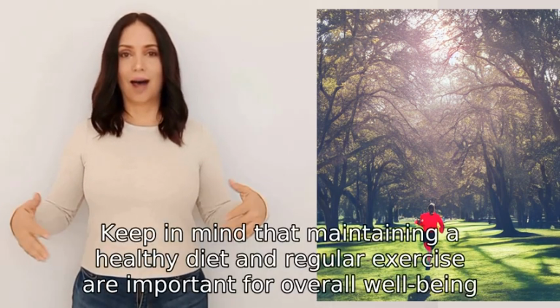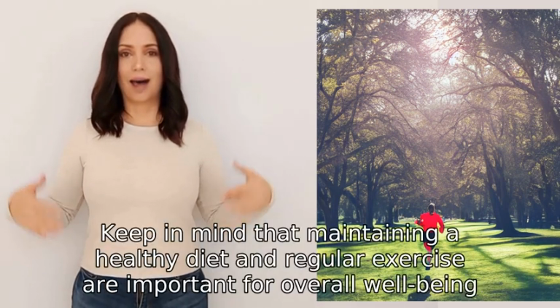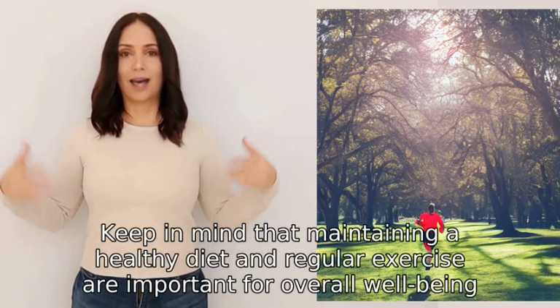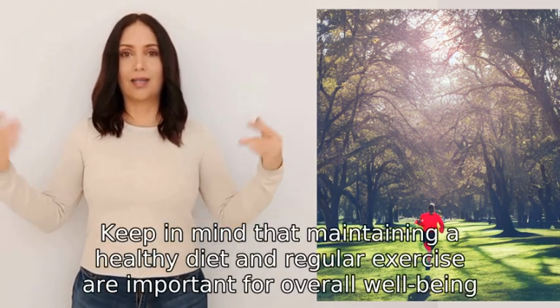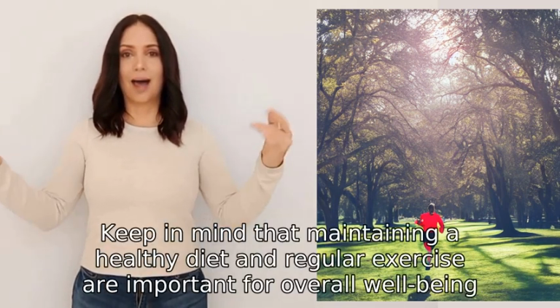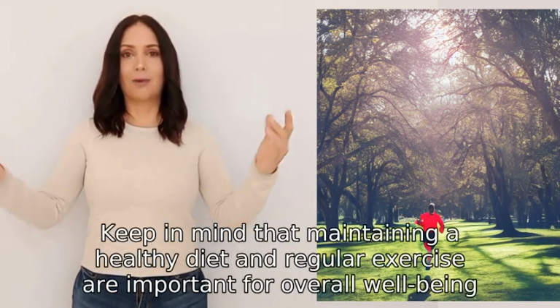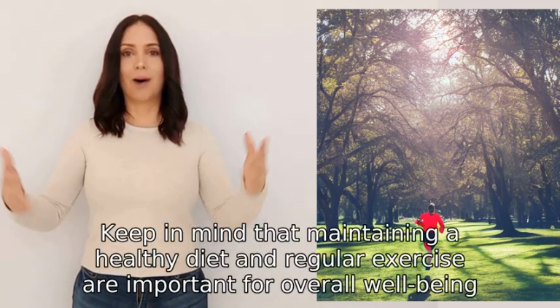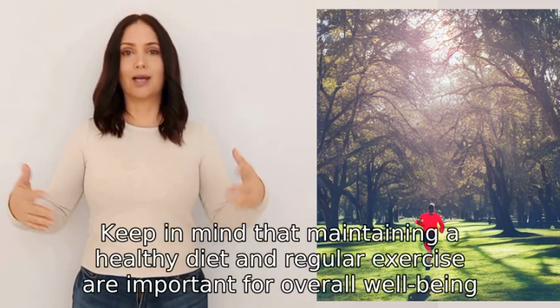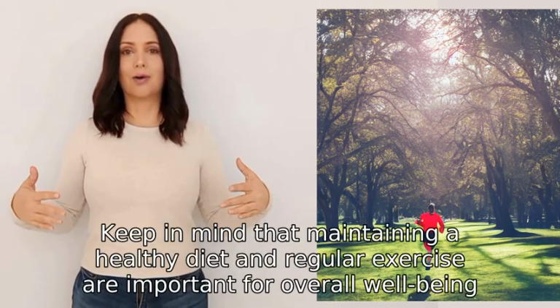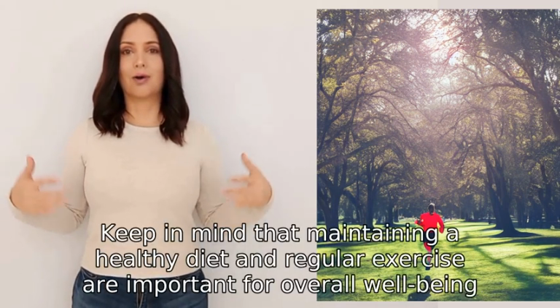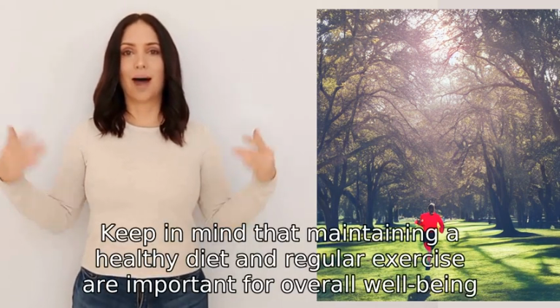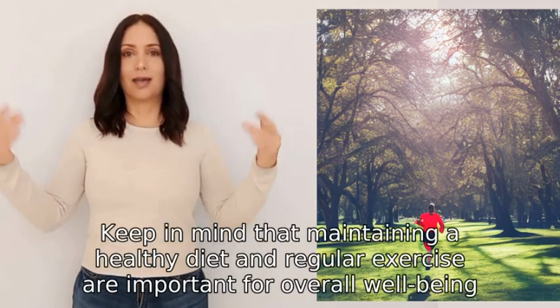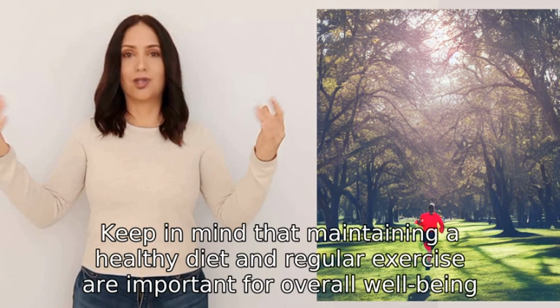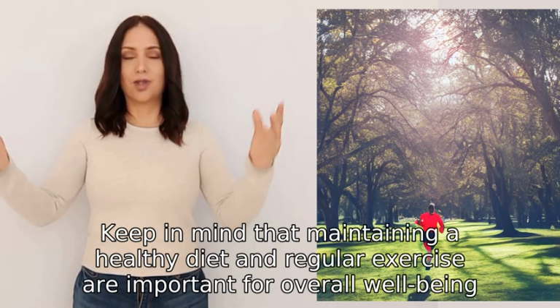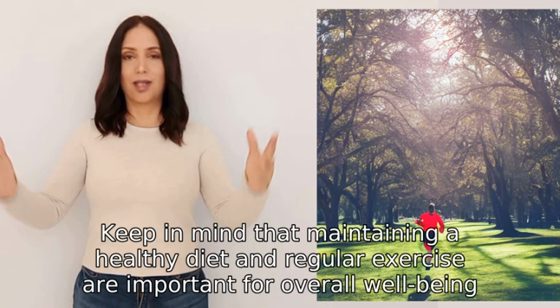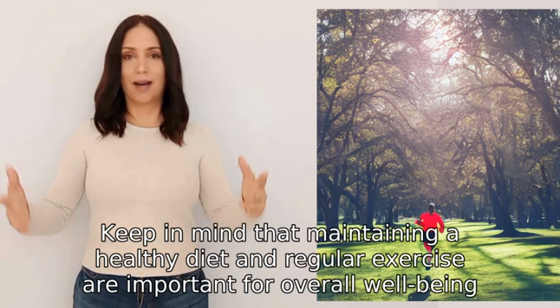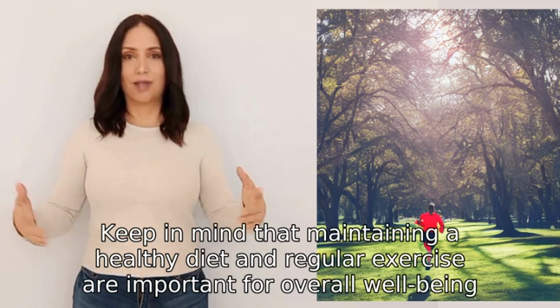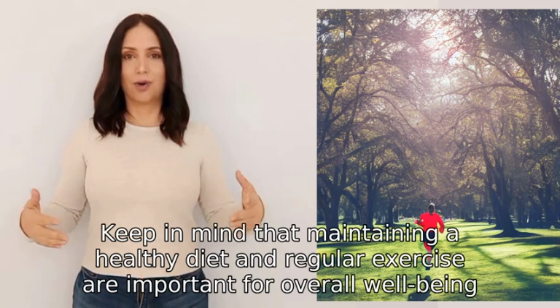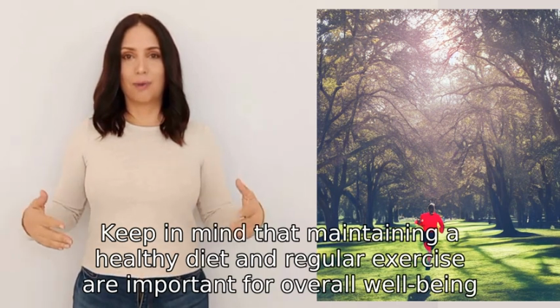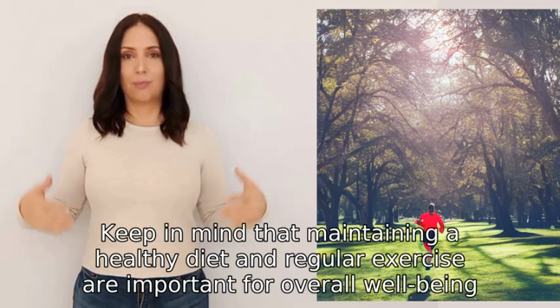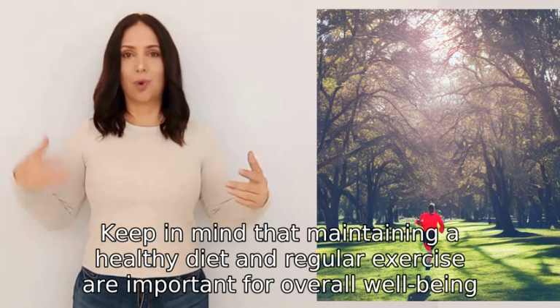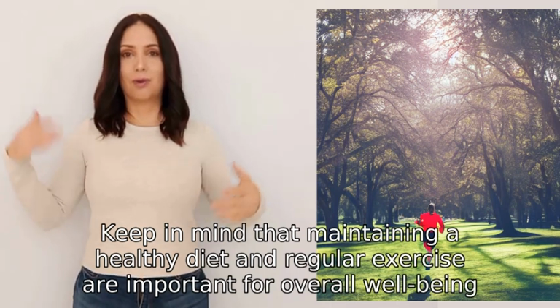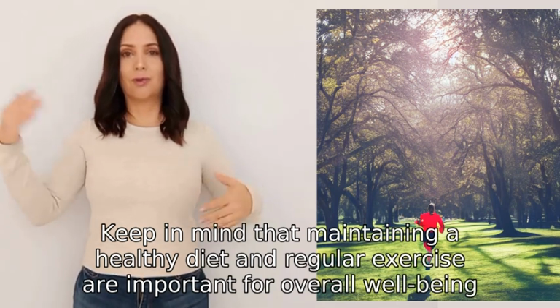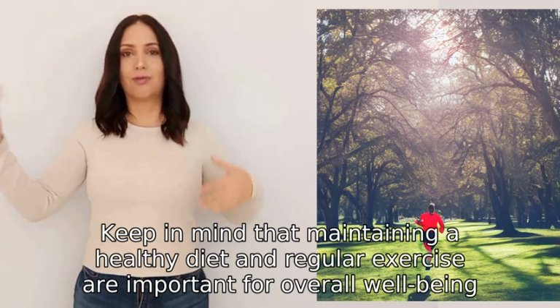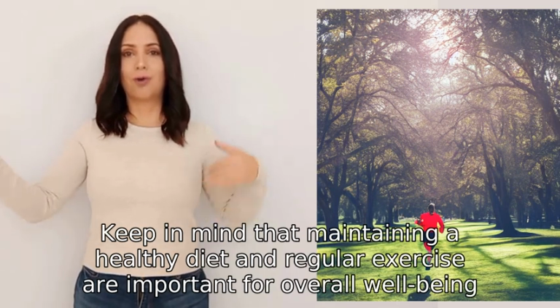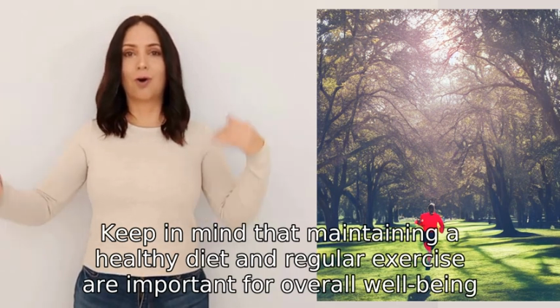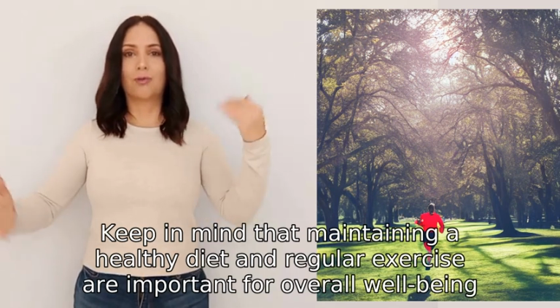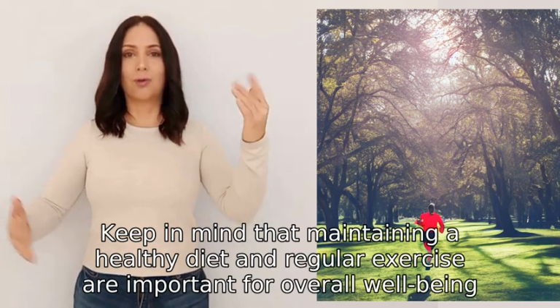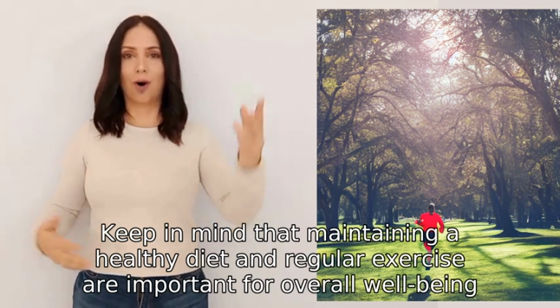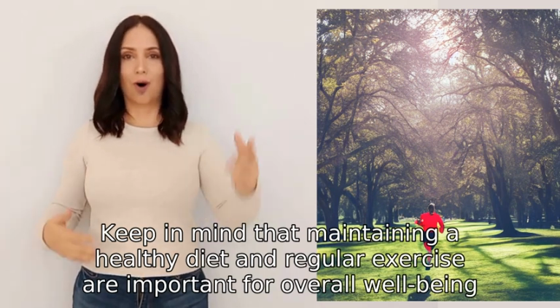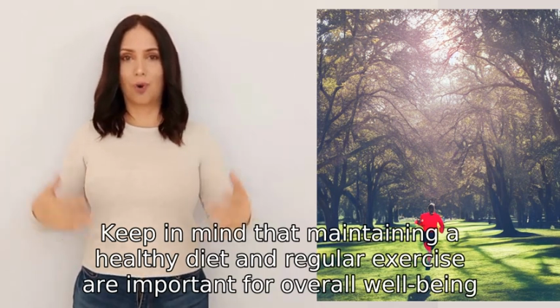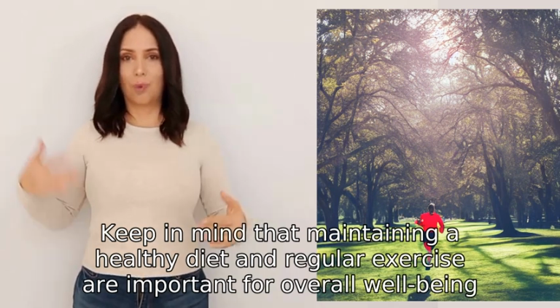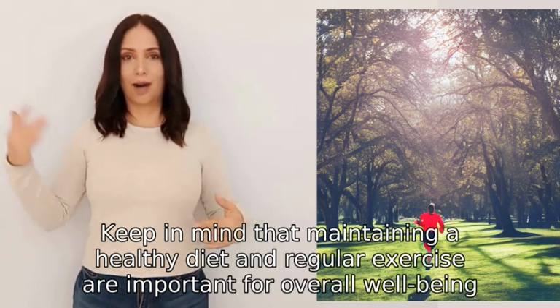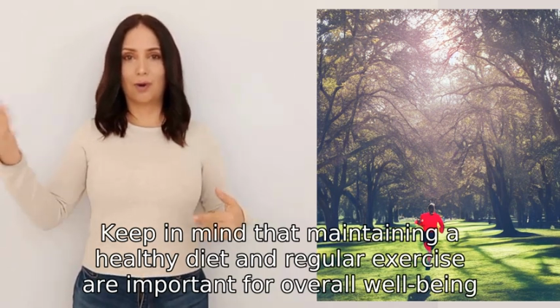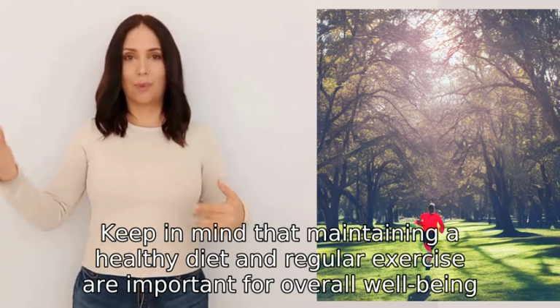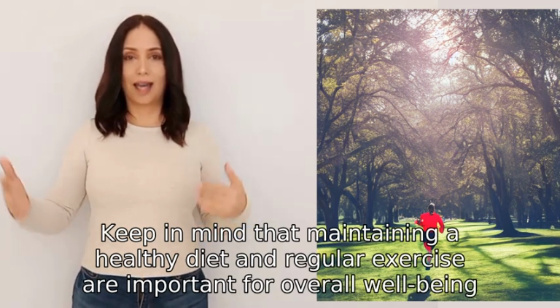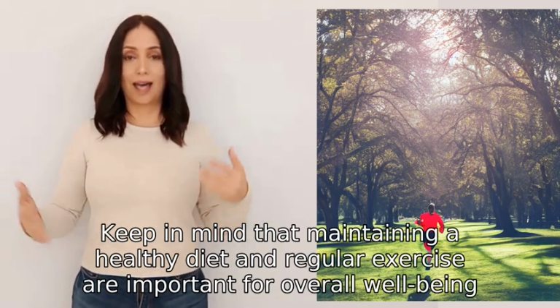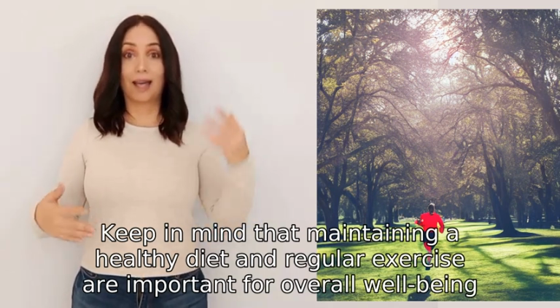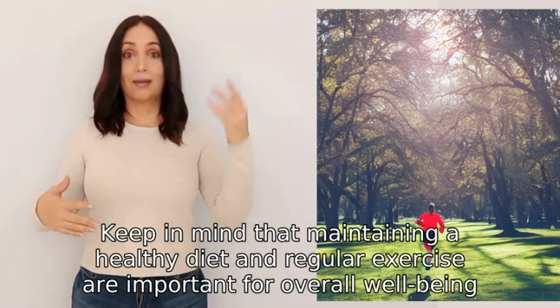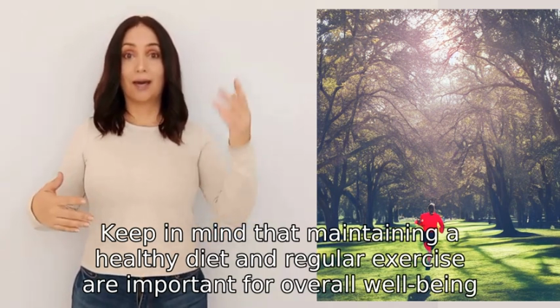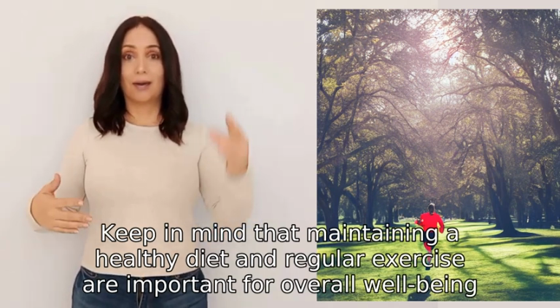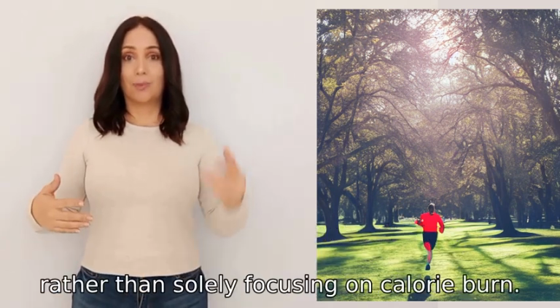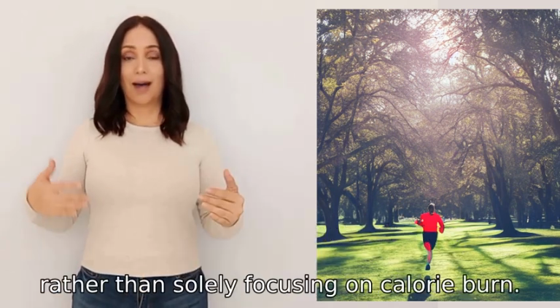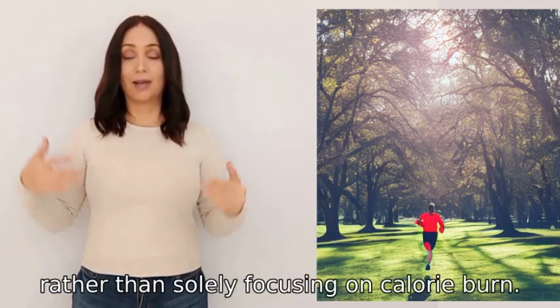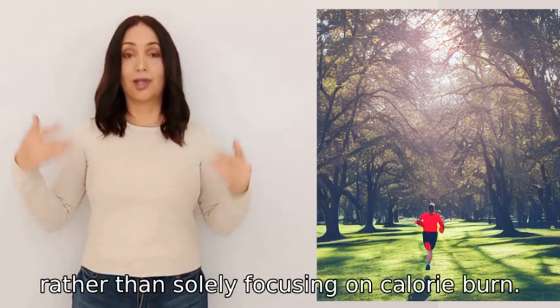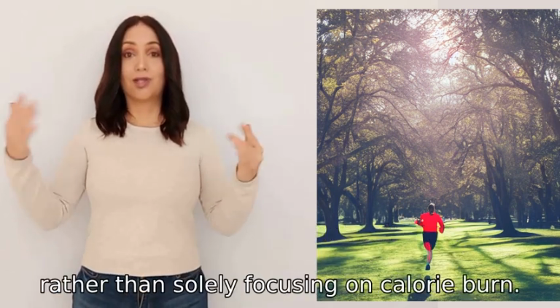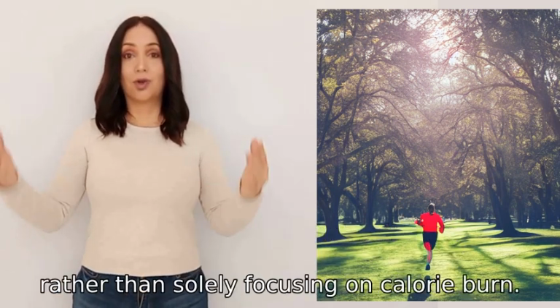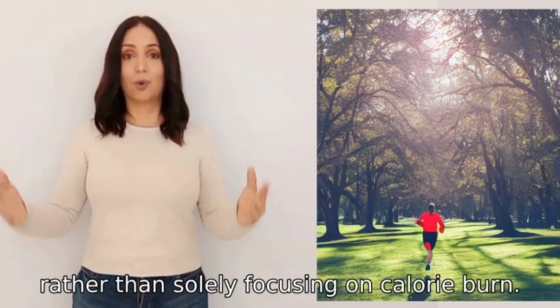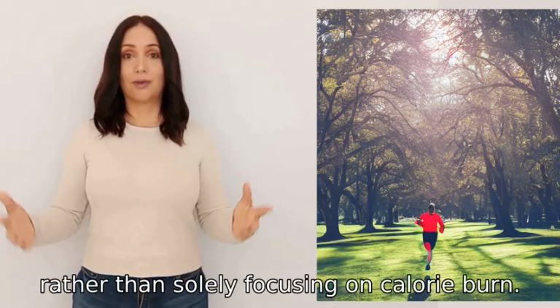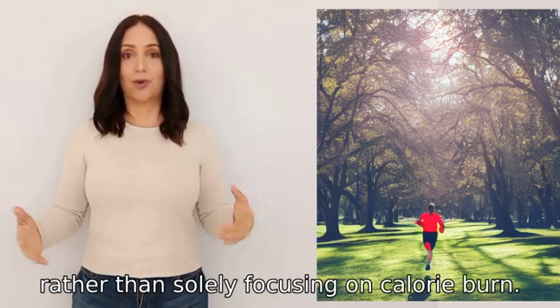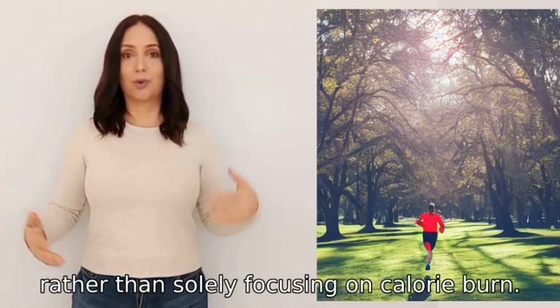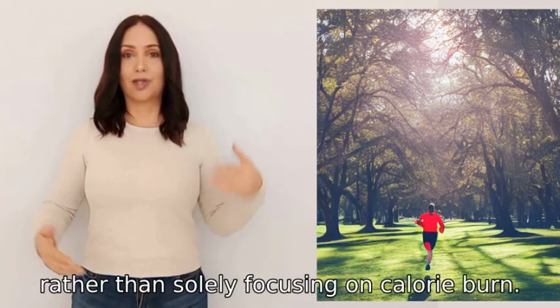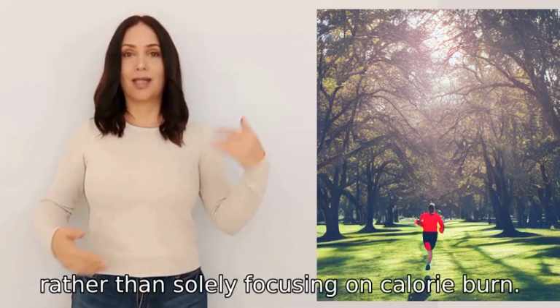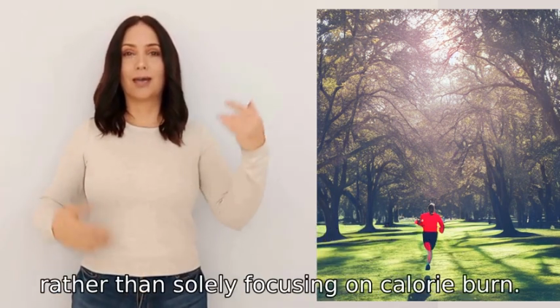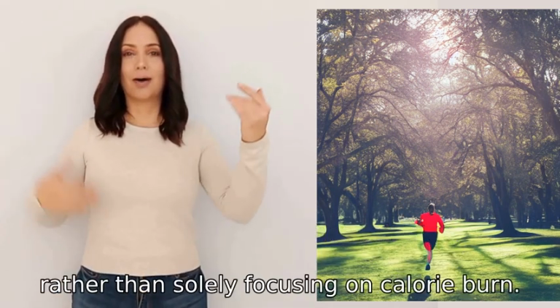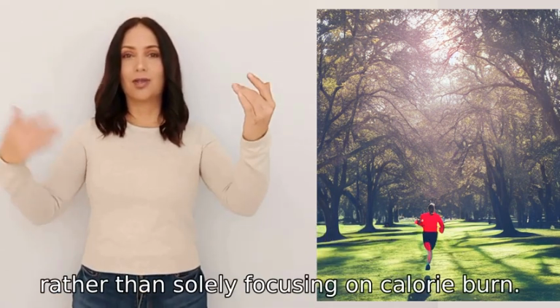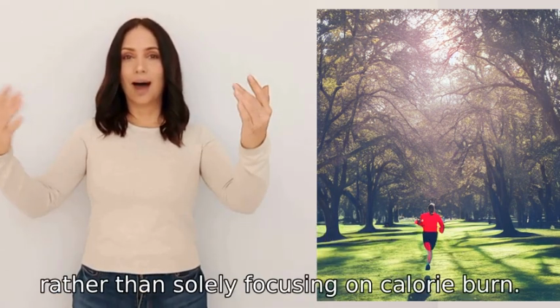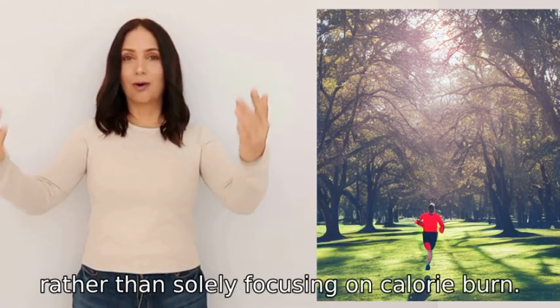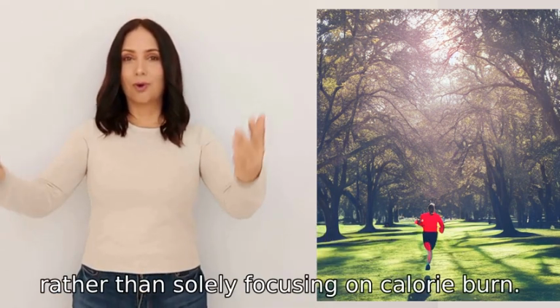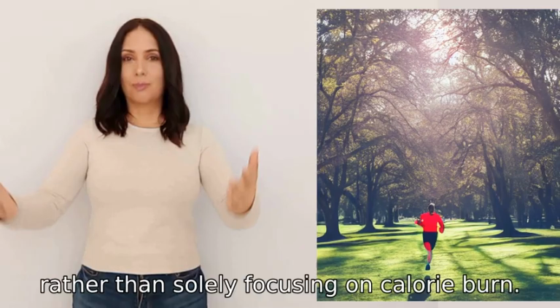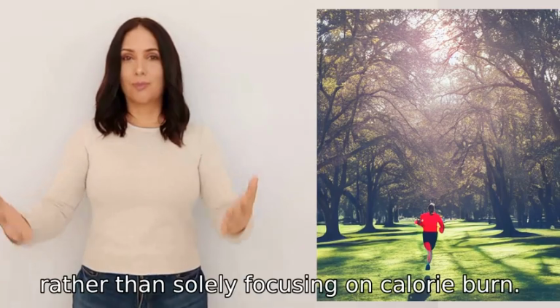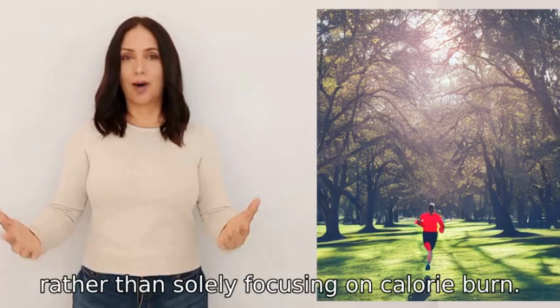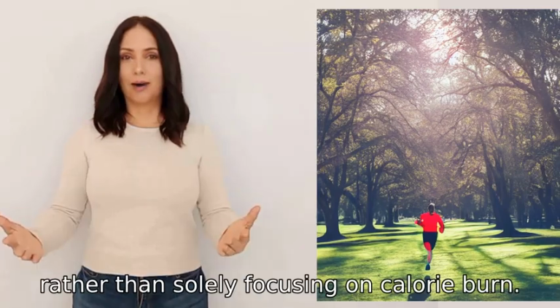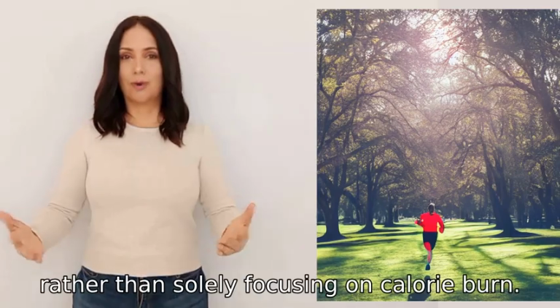Keep in mind that maintaining a healthy diet and regular exercise are important for overall well-being, rather than solely focusing on calorie burn.